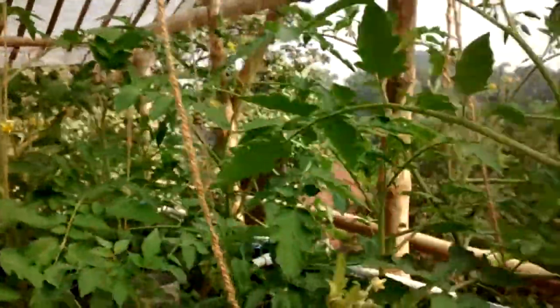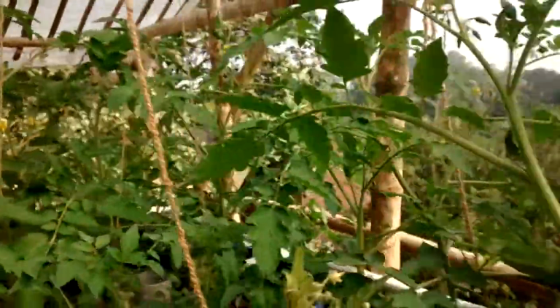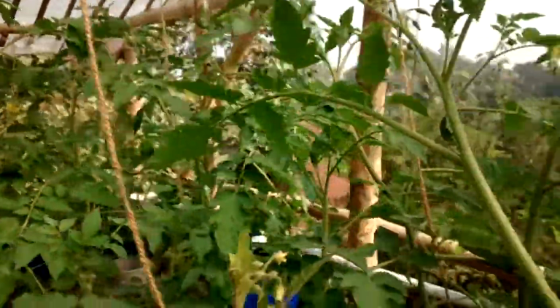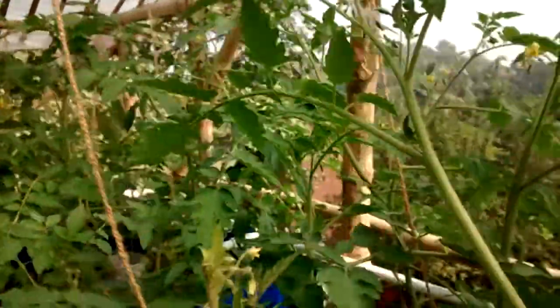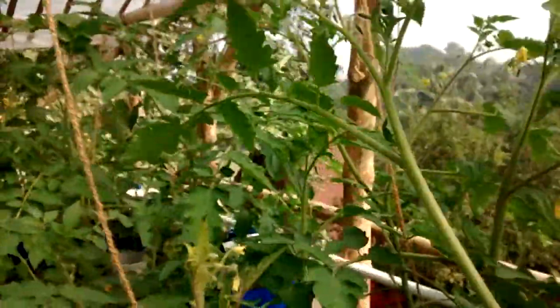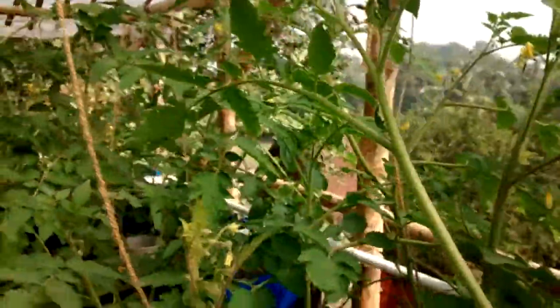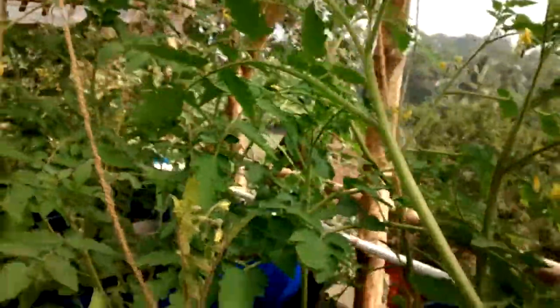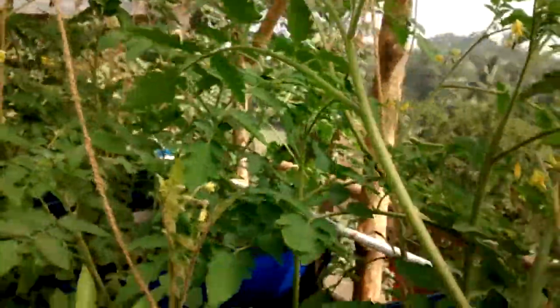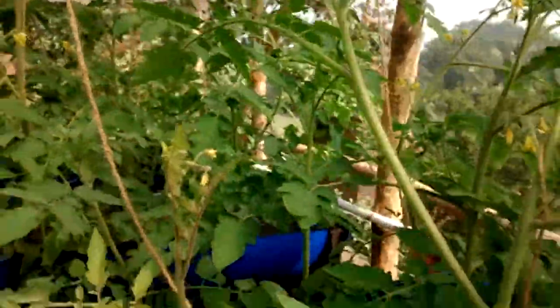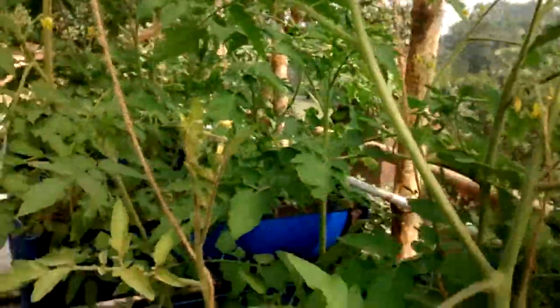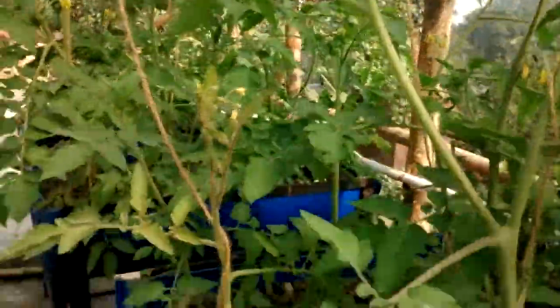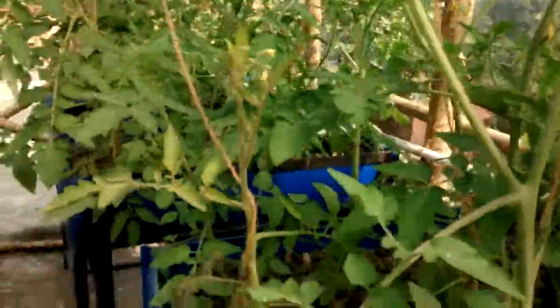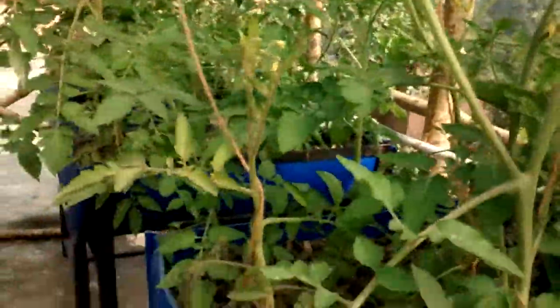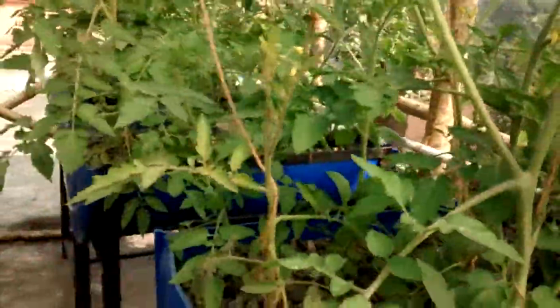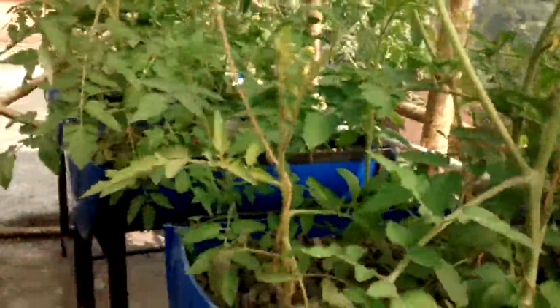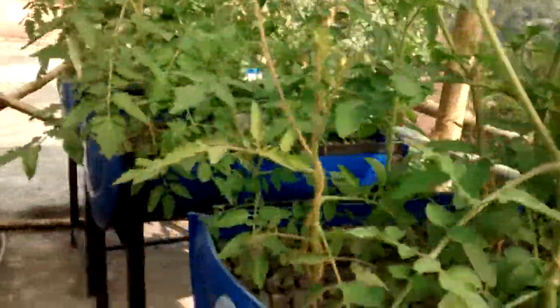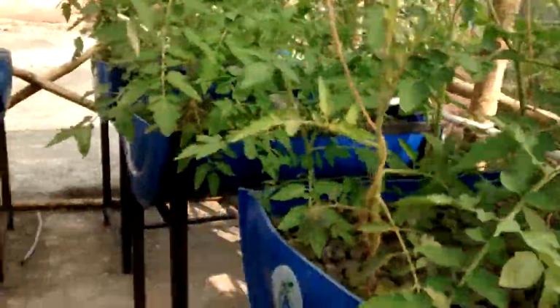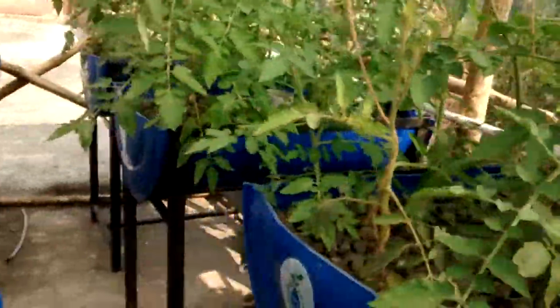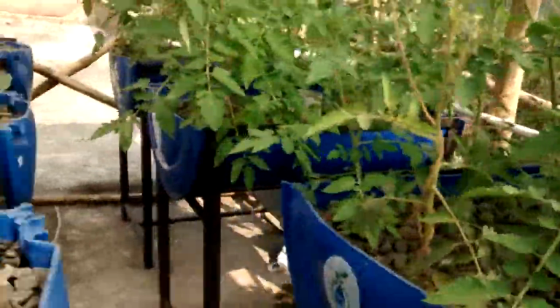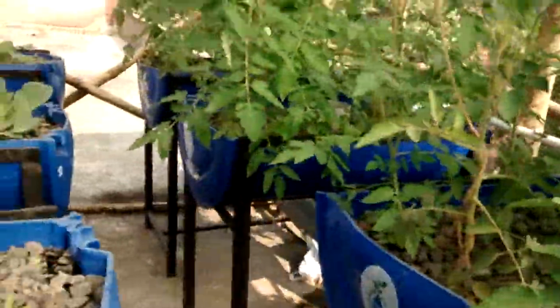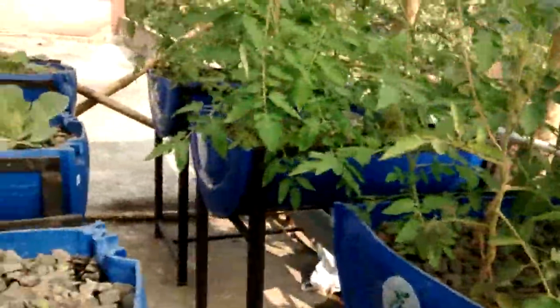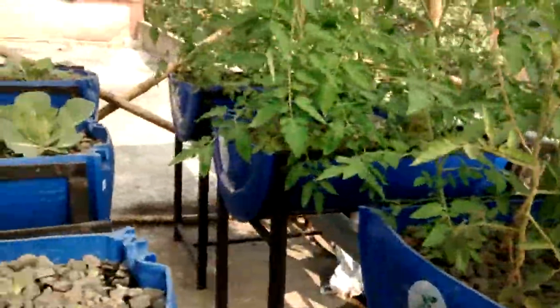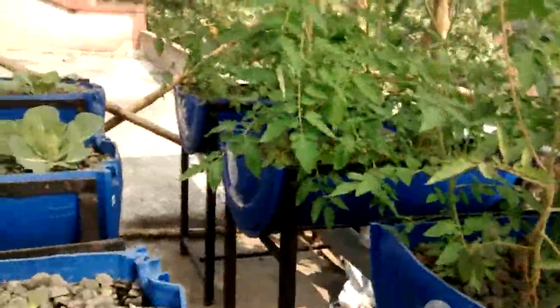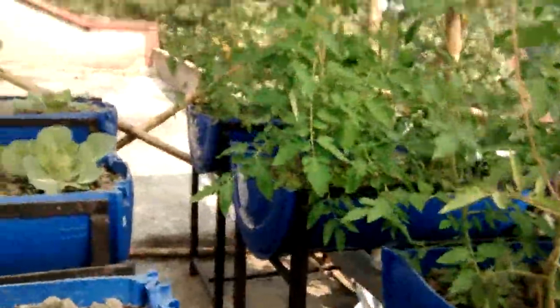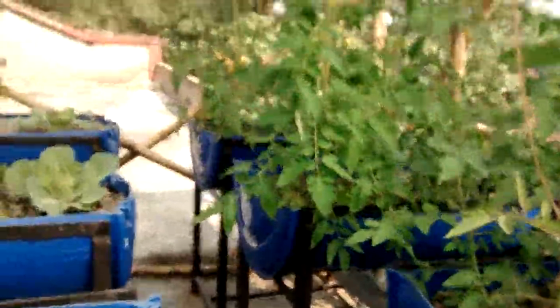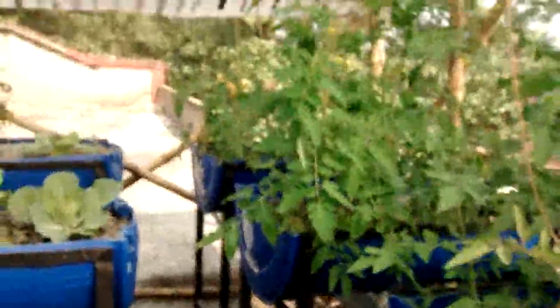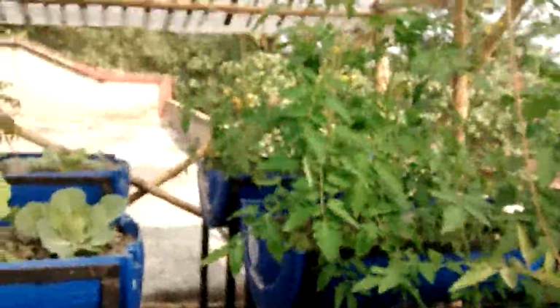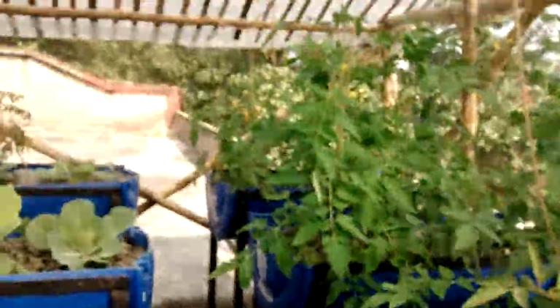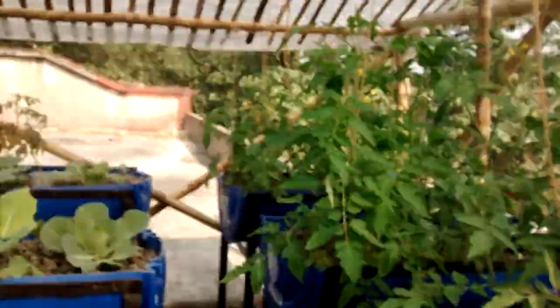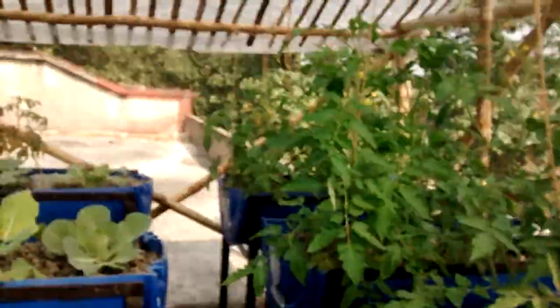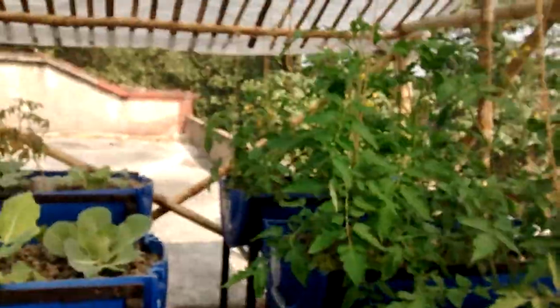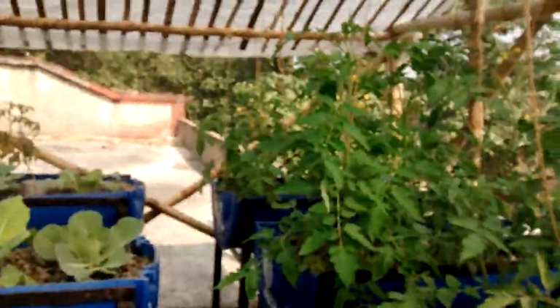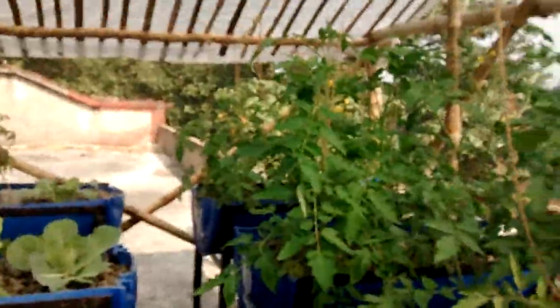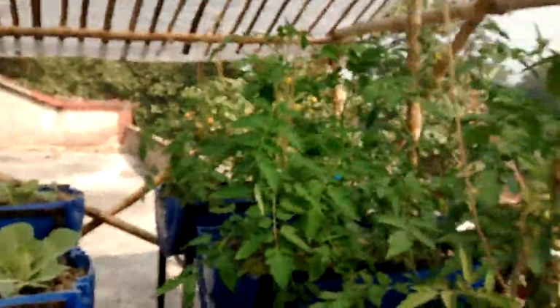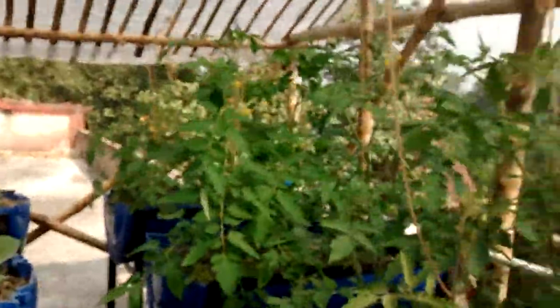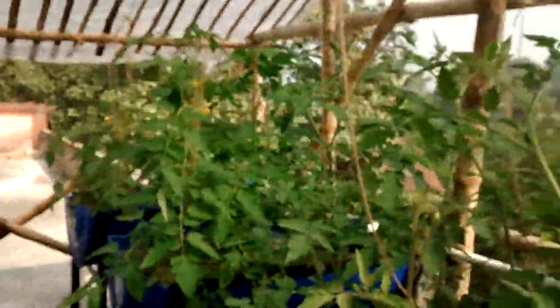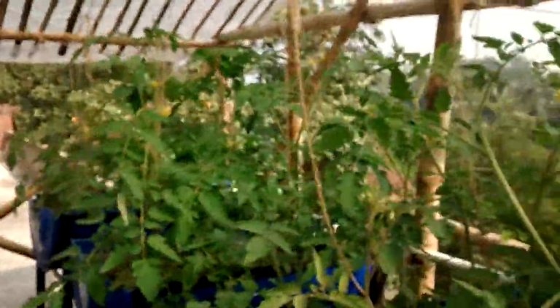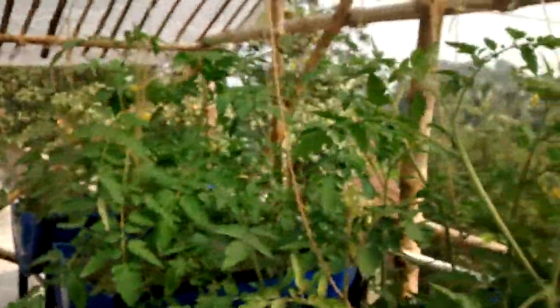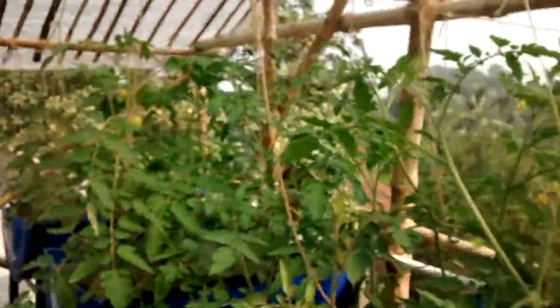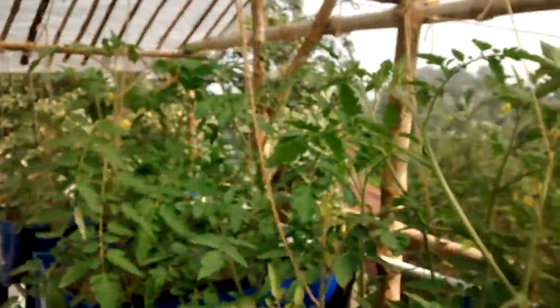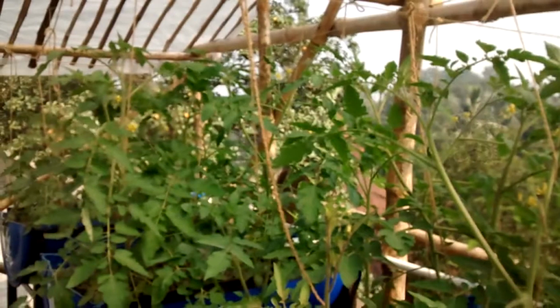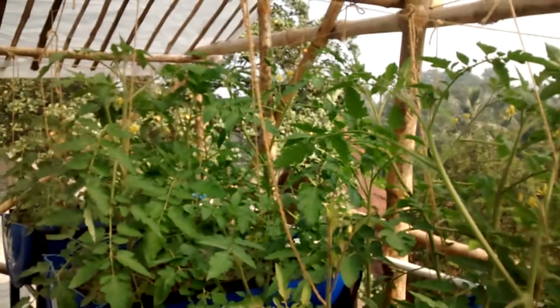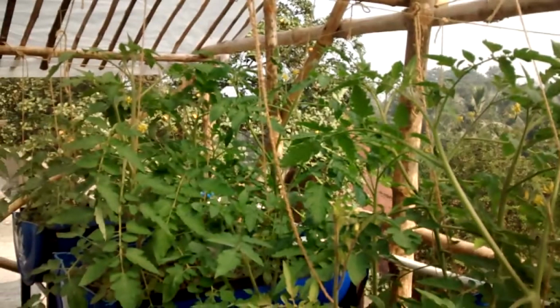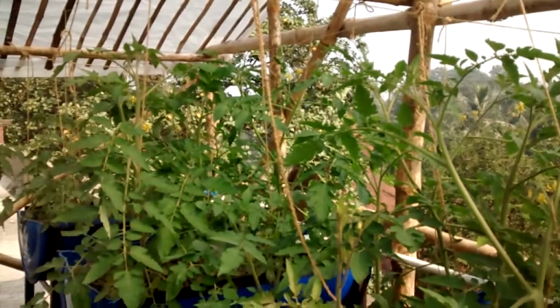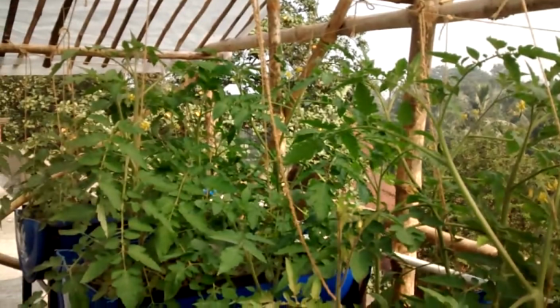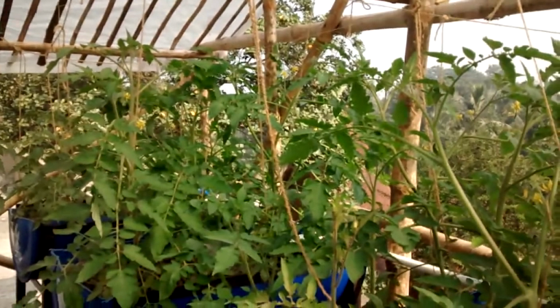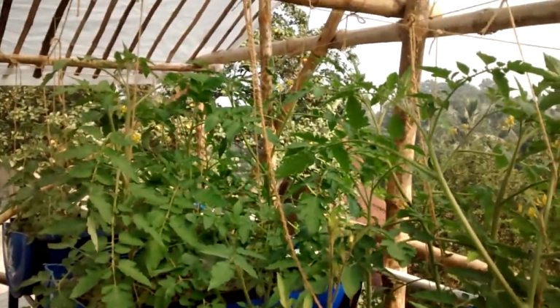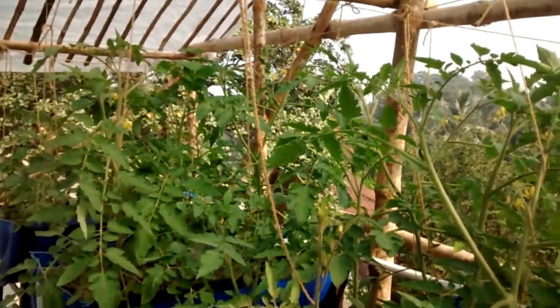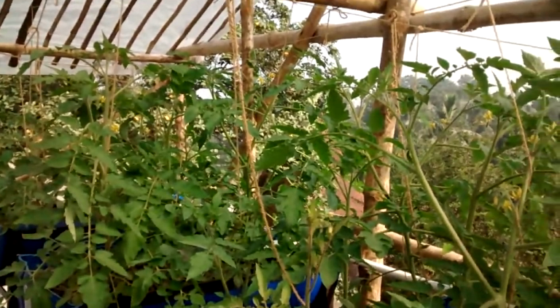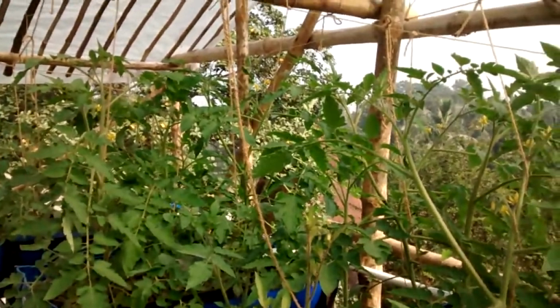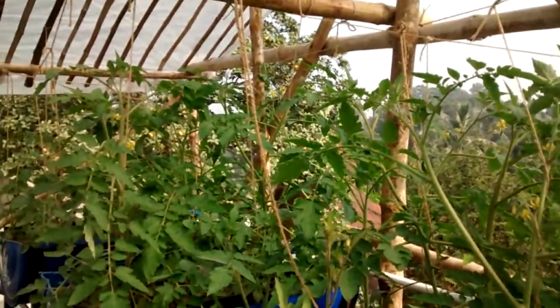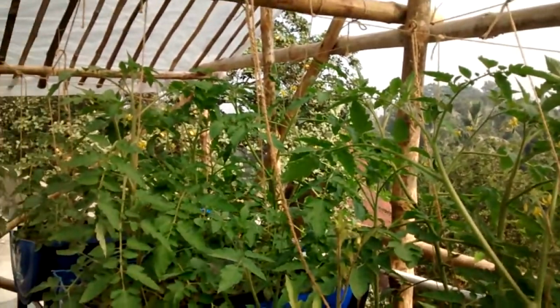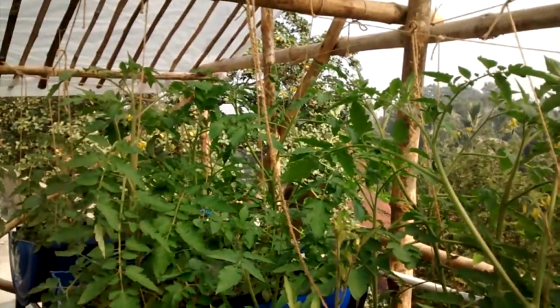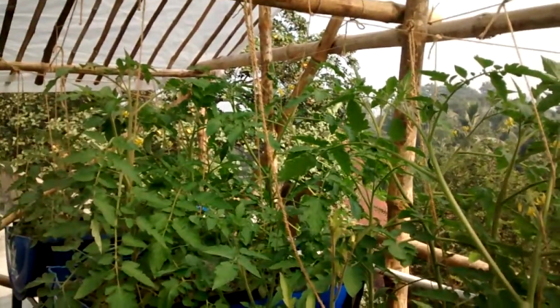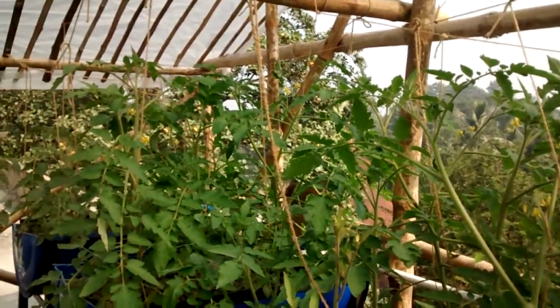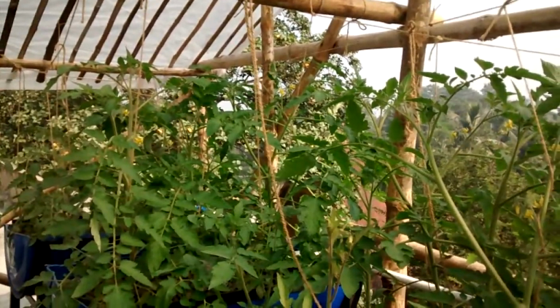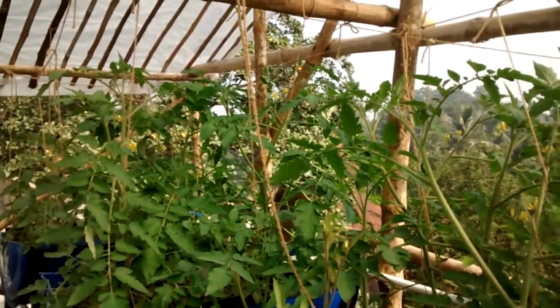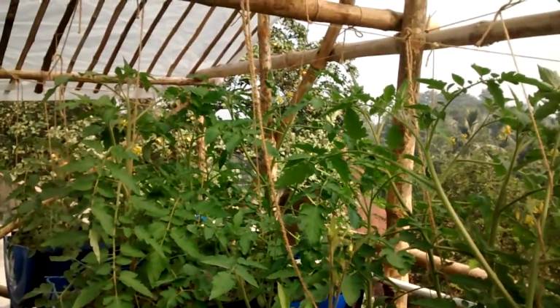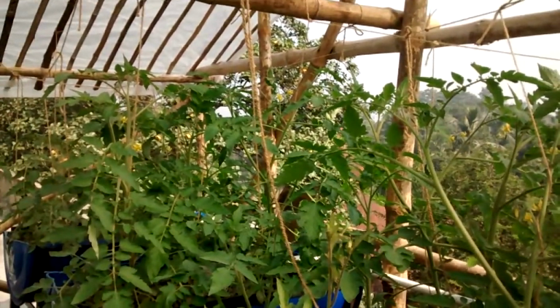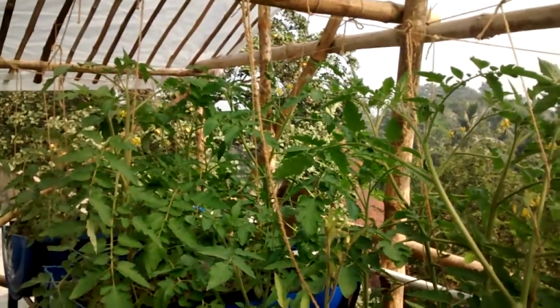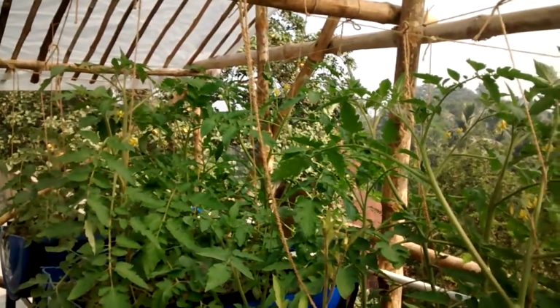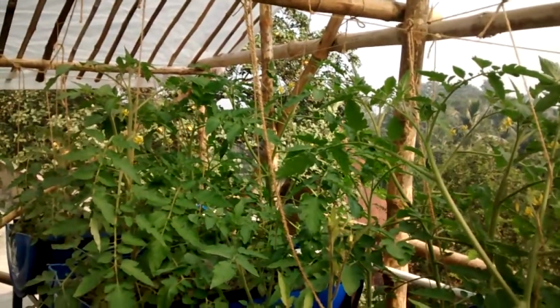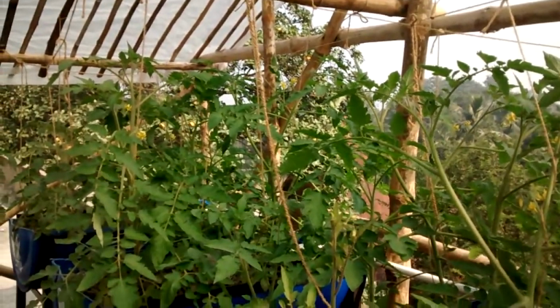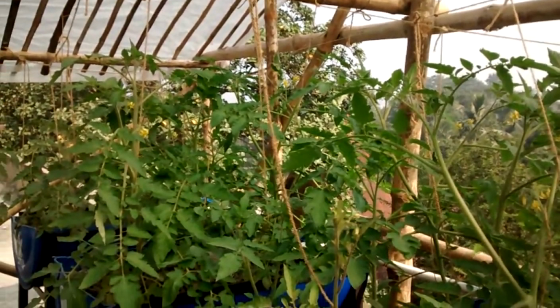Looking very nice, the fish have grown as well. Thanks for watching, have a good weekend.